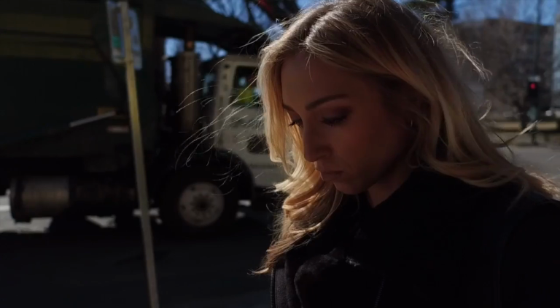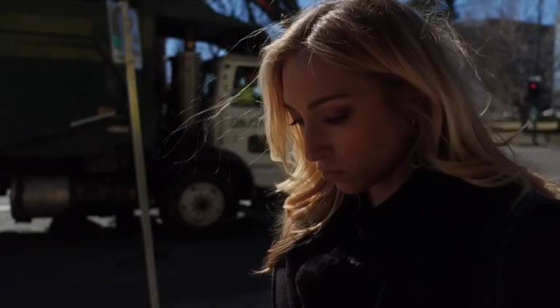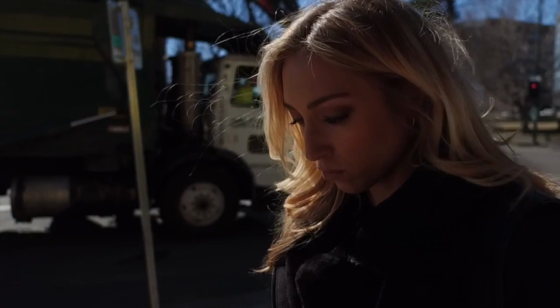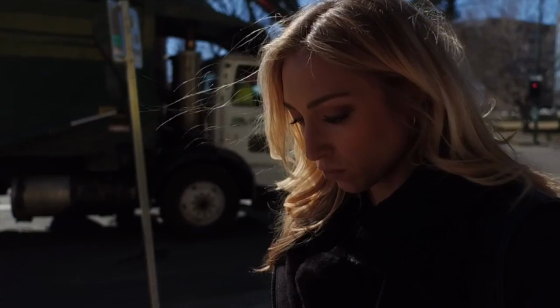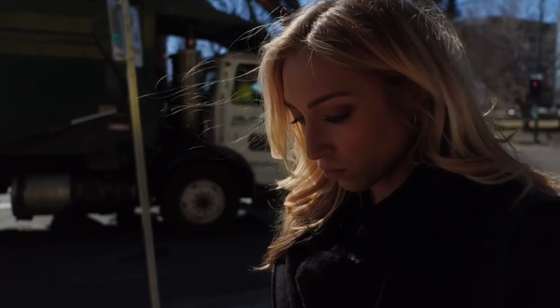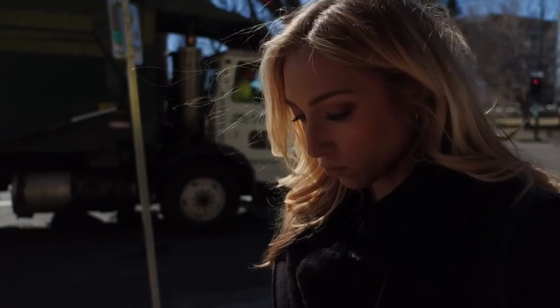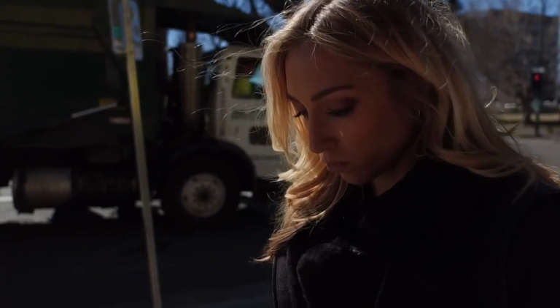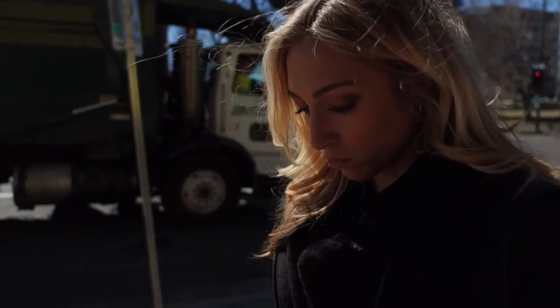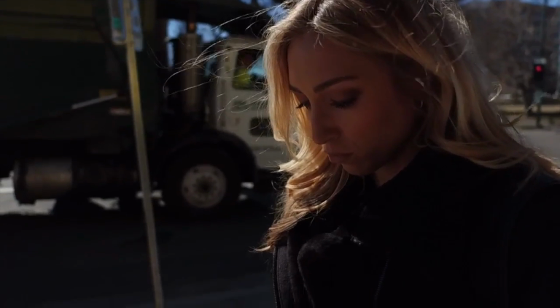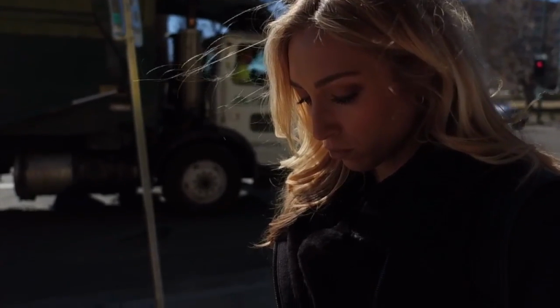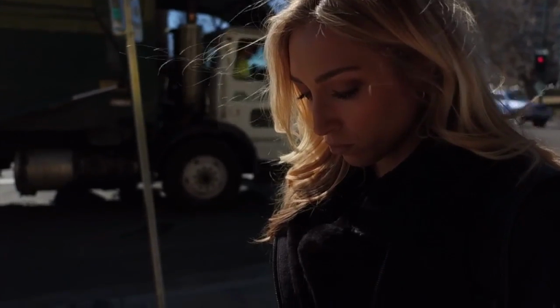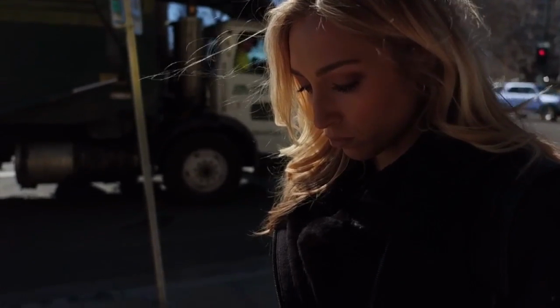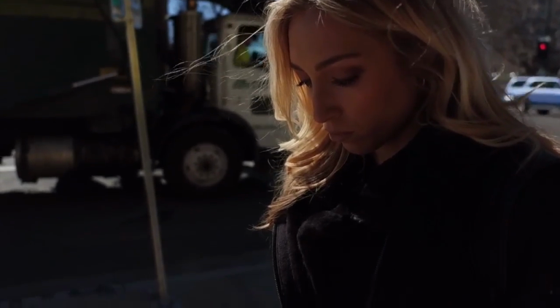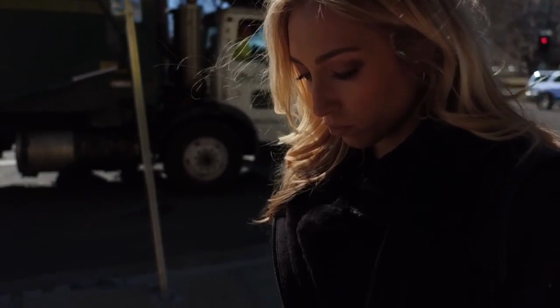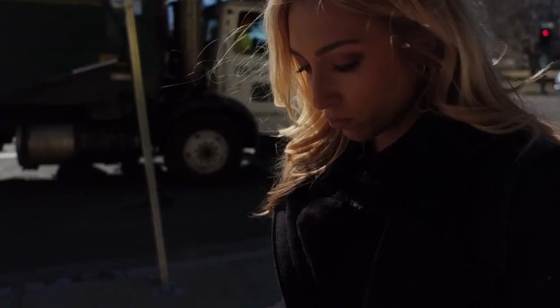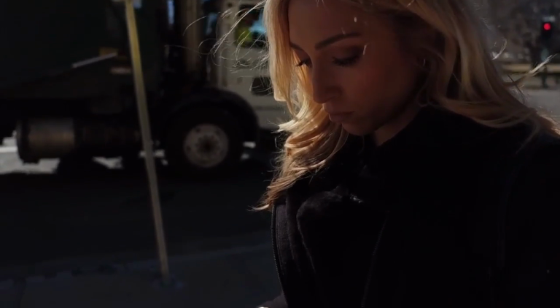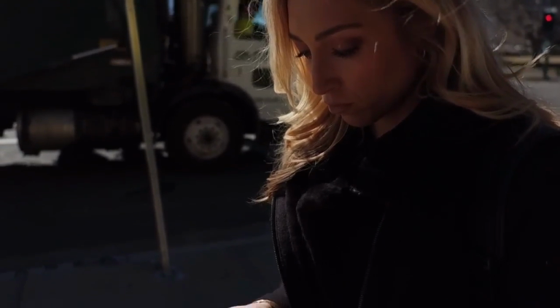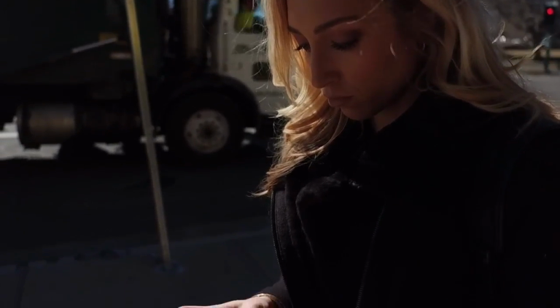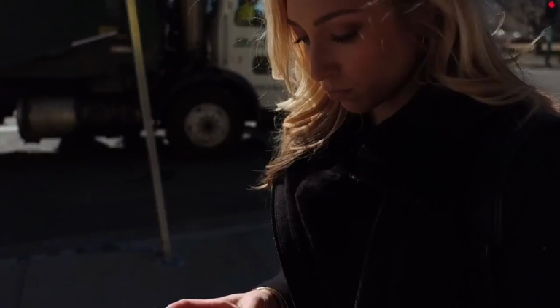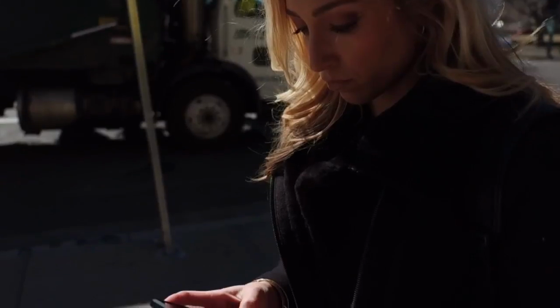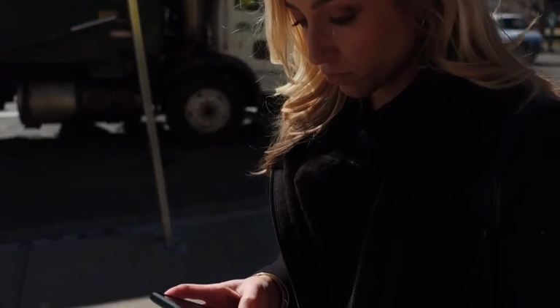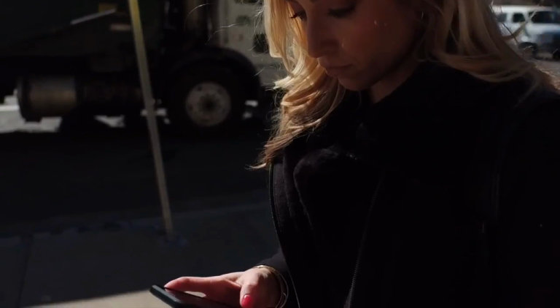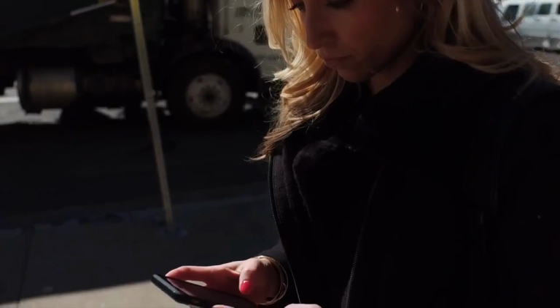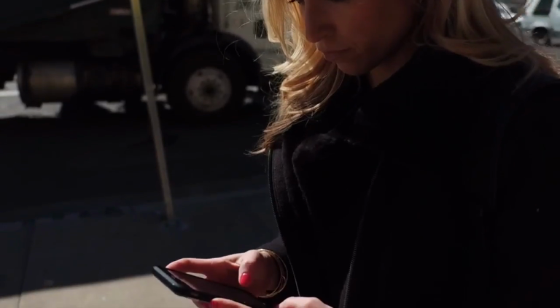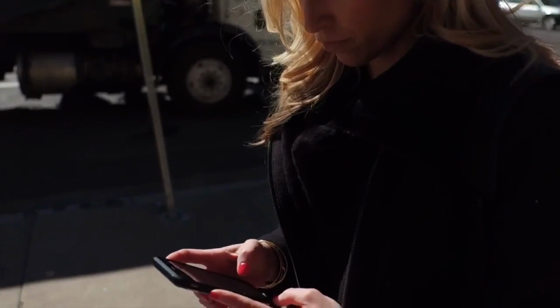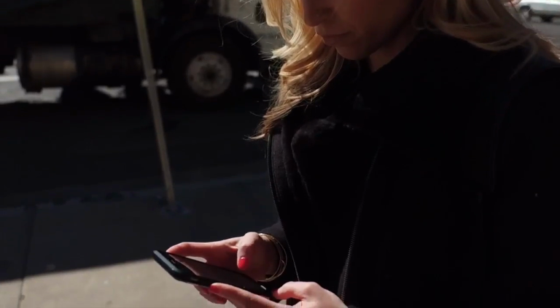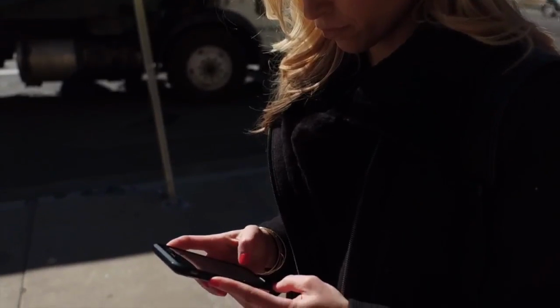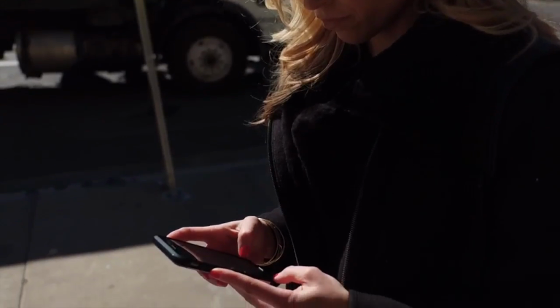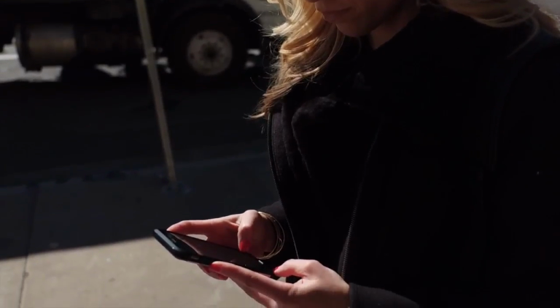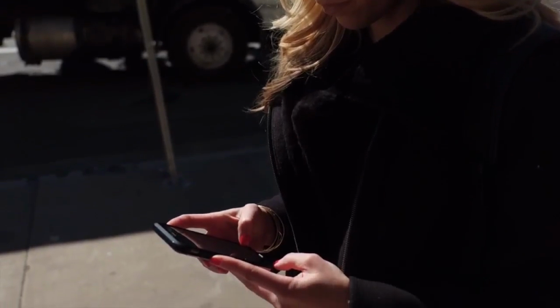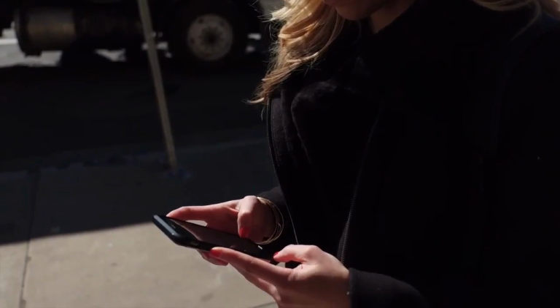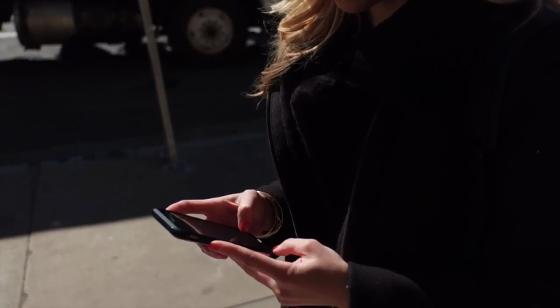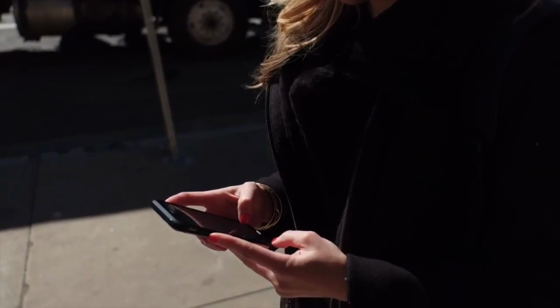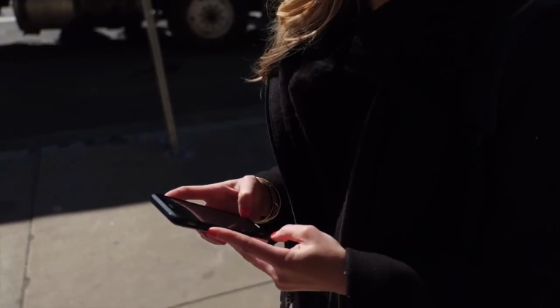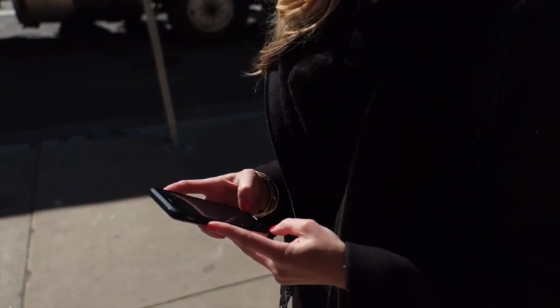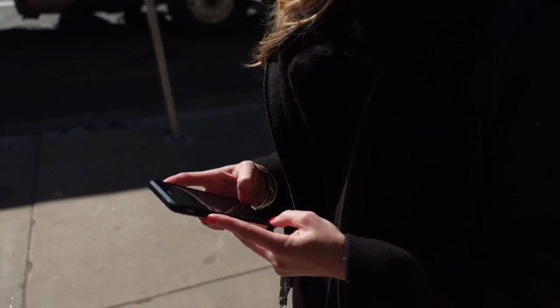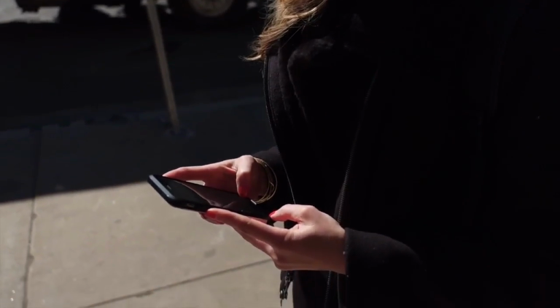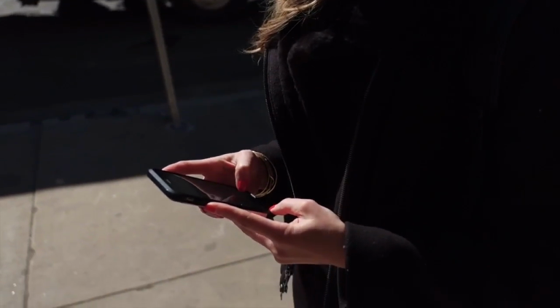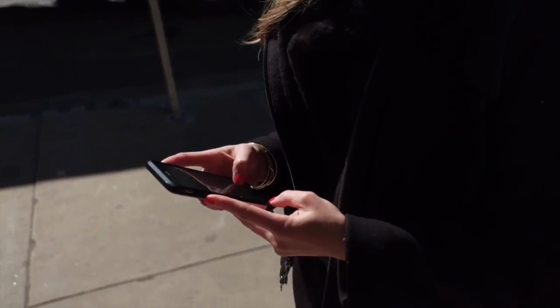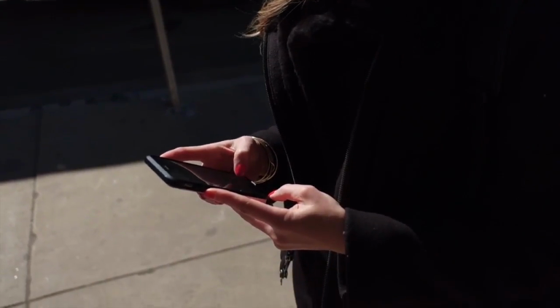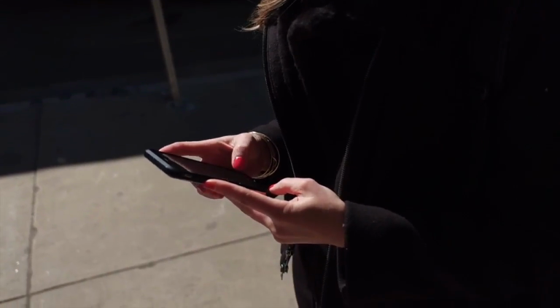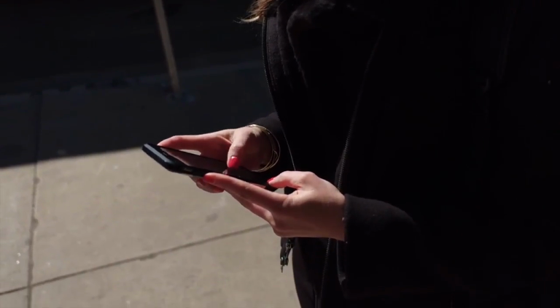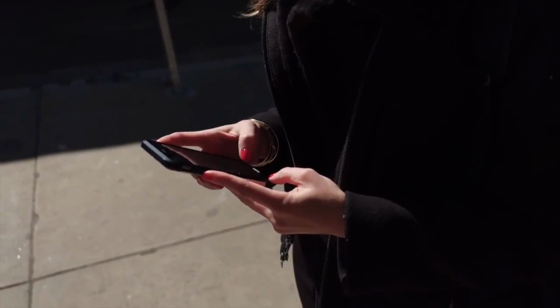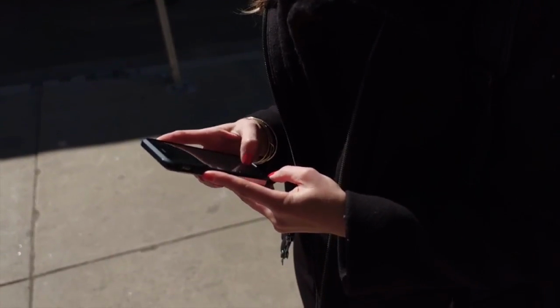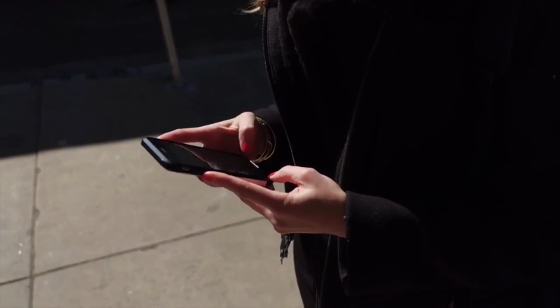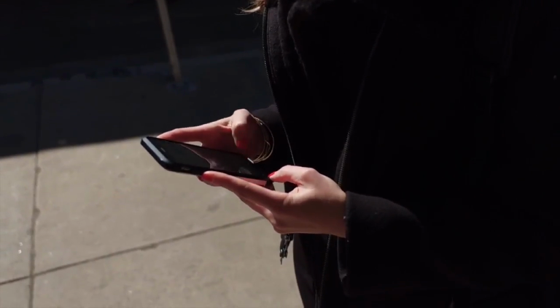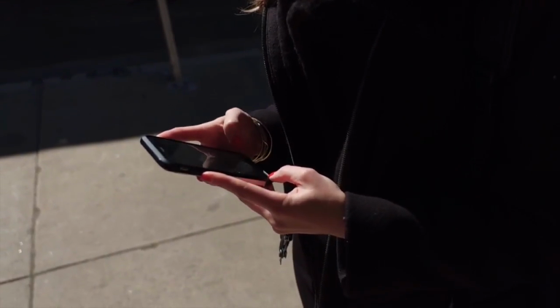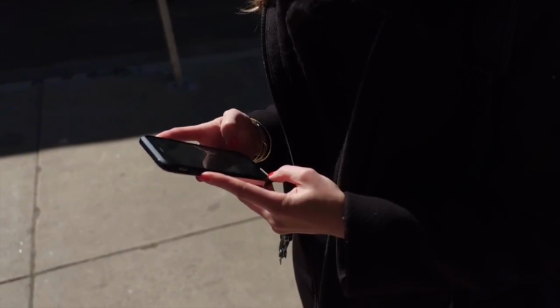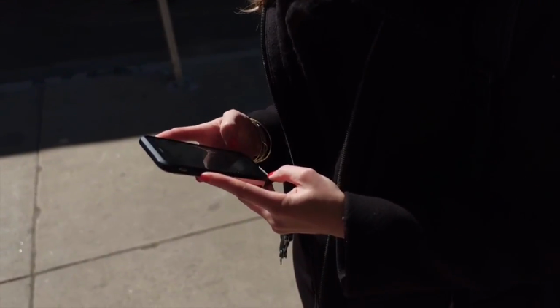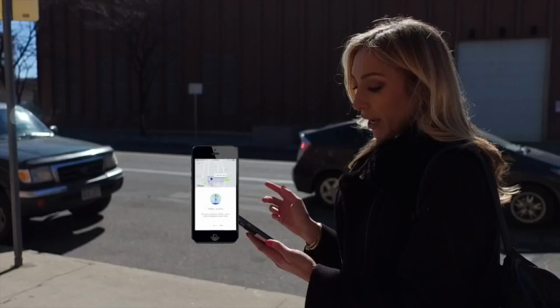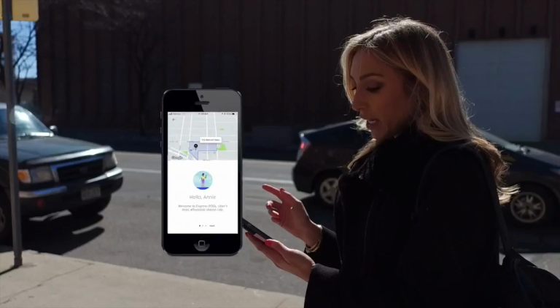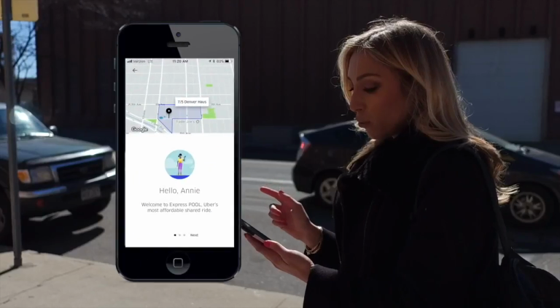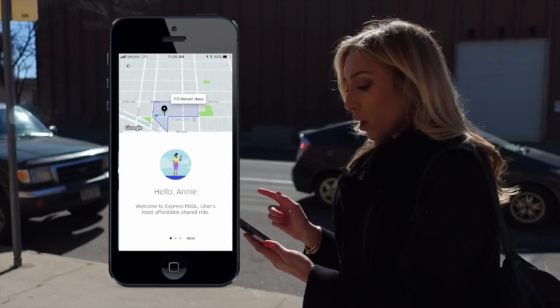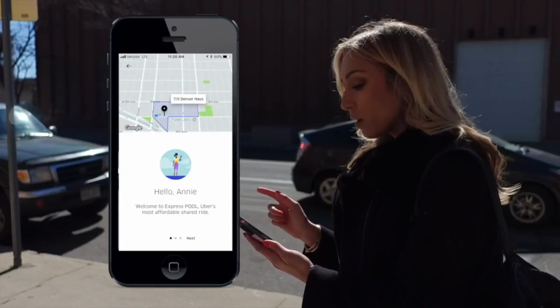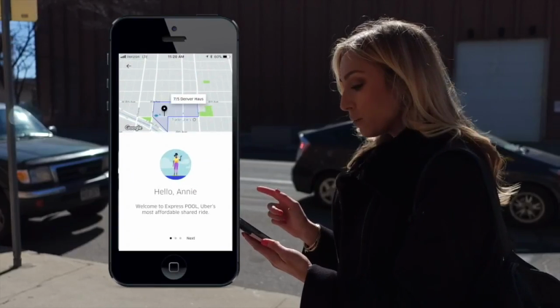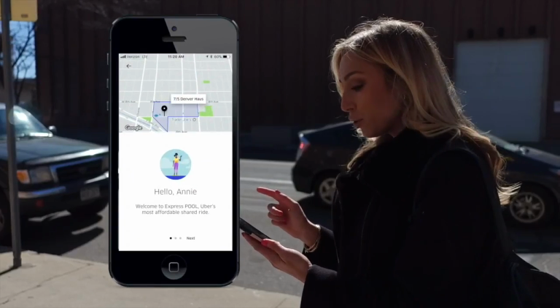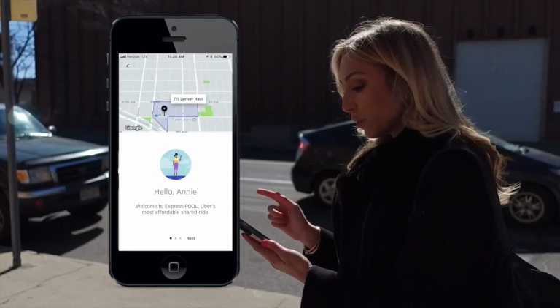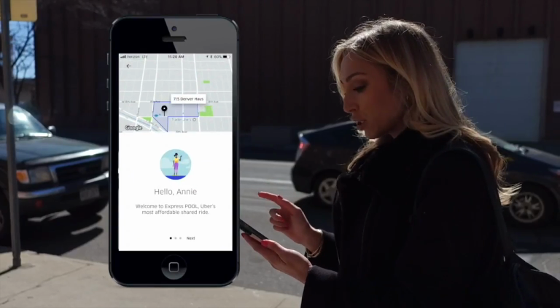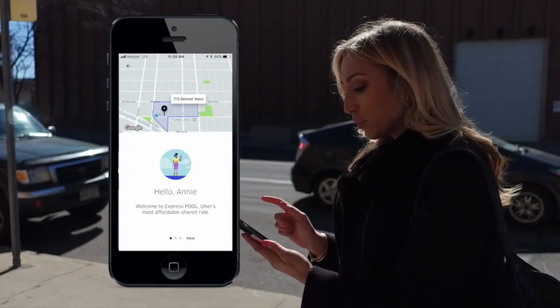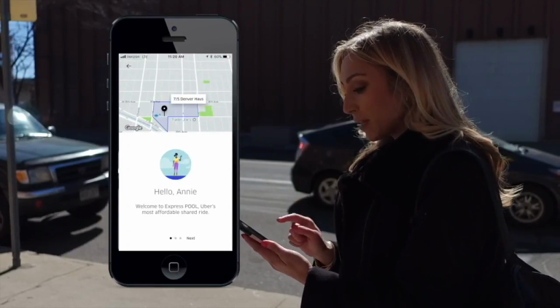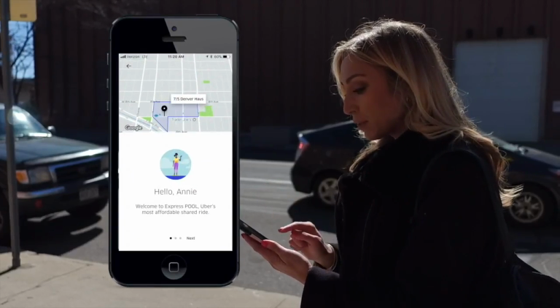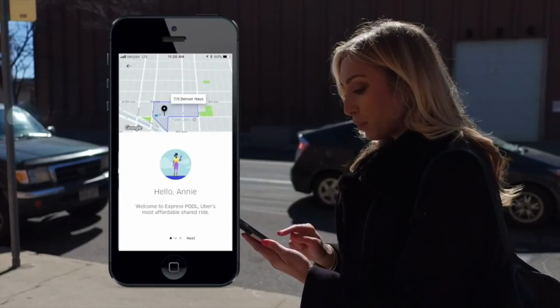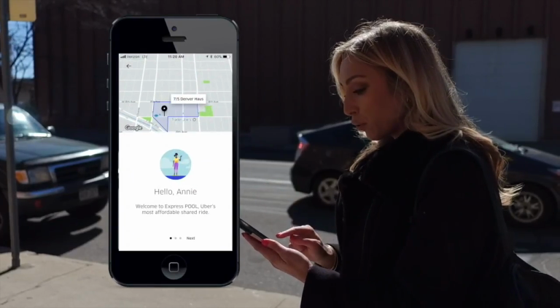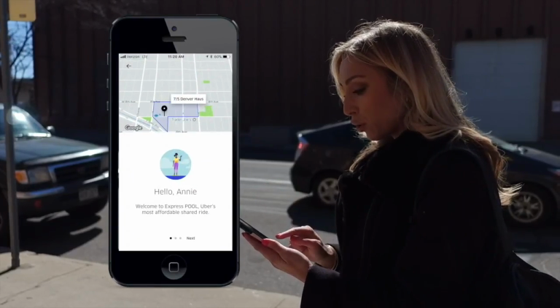I'm headed to the regional Uber headquarters, and the app is telling me both pools get me there at the same time. Welcome to Express Pool.